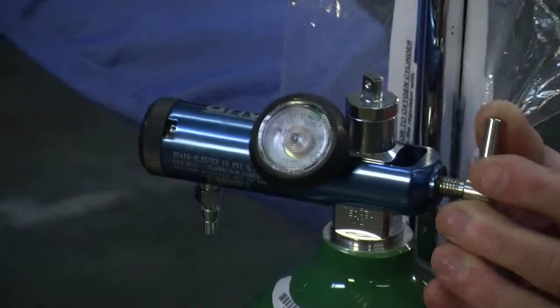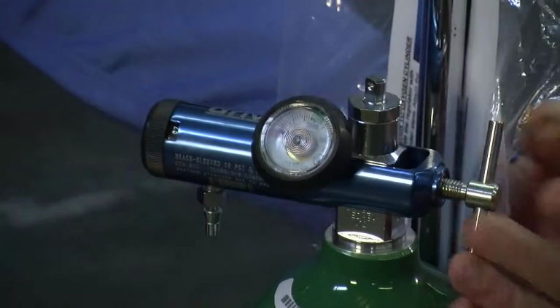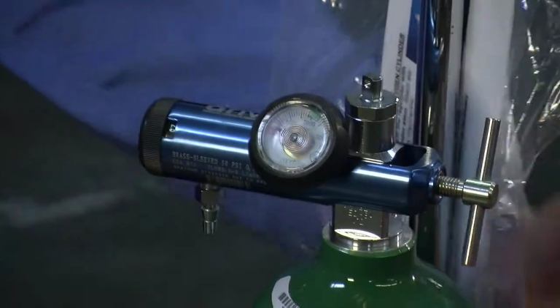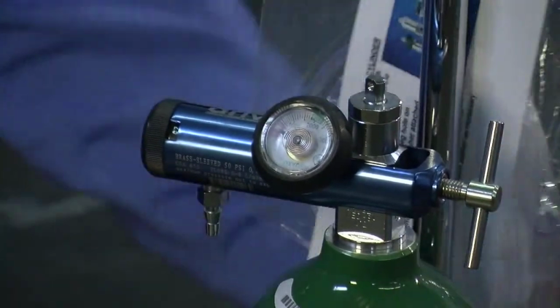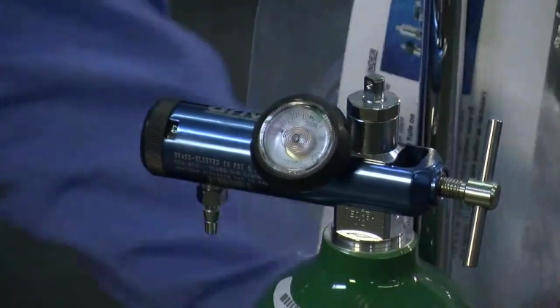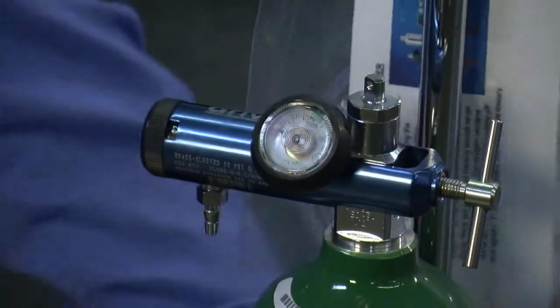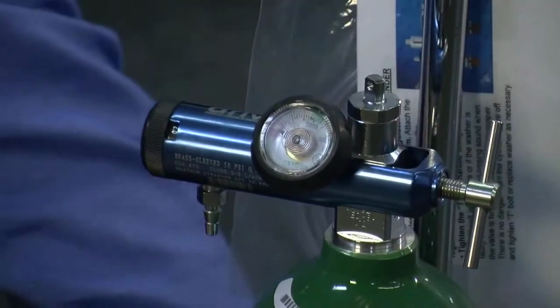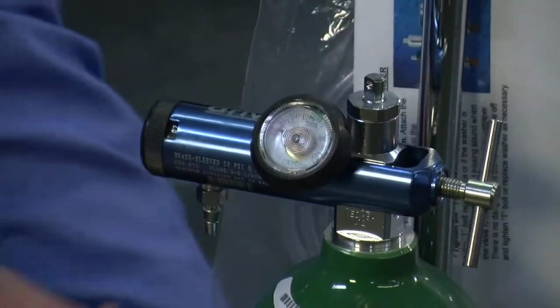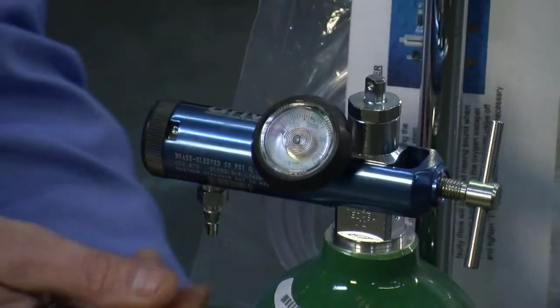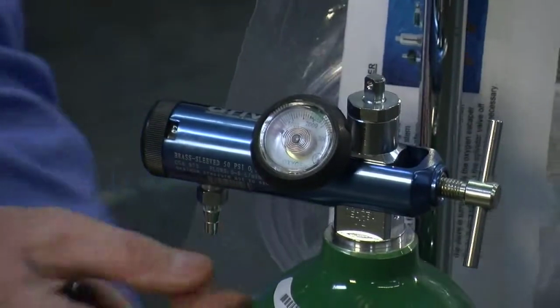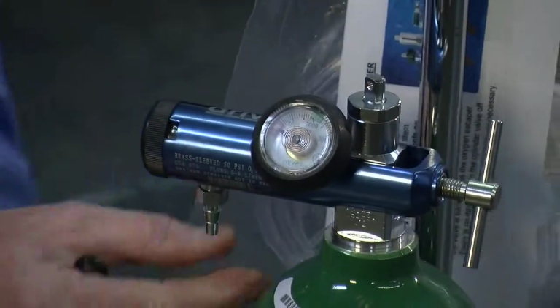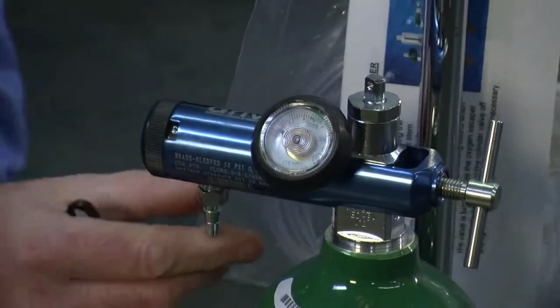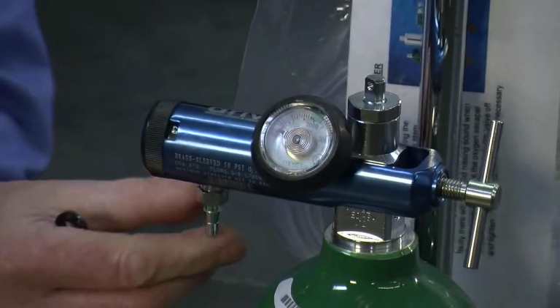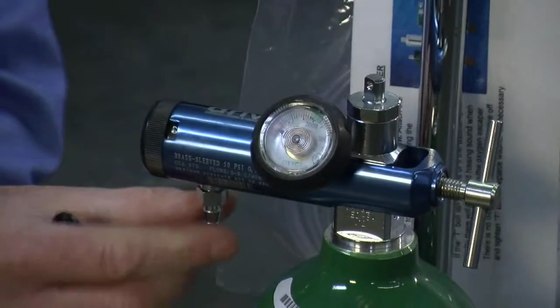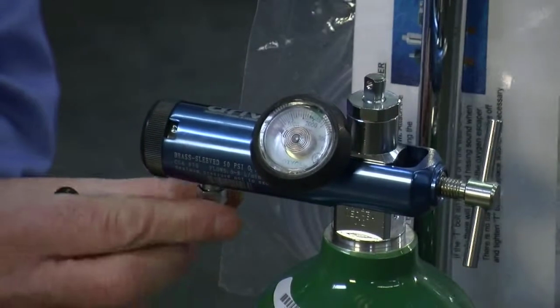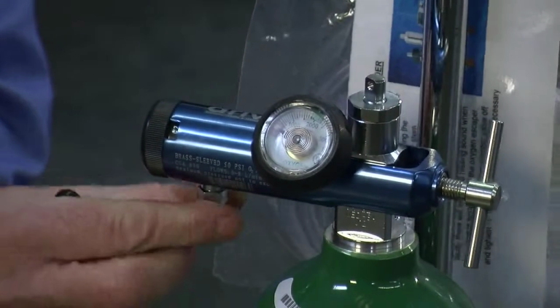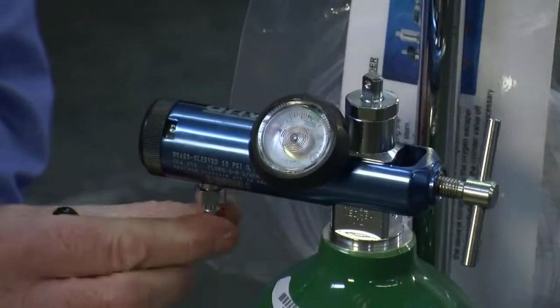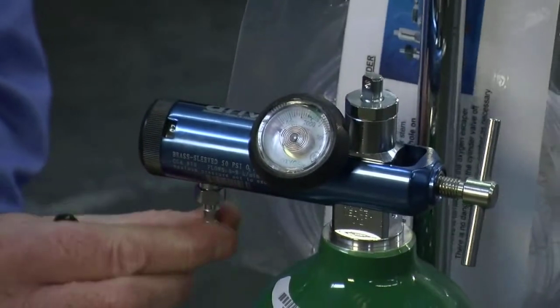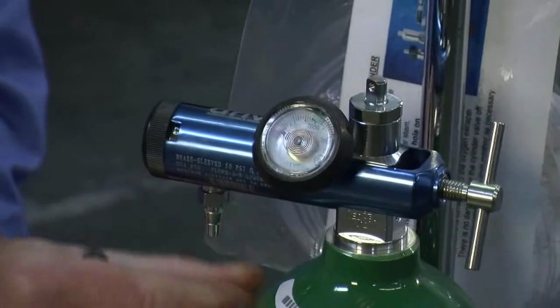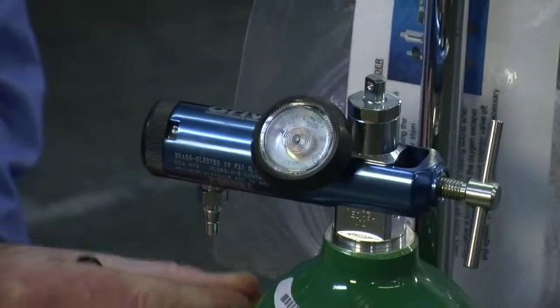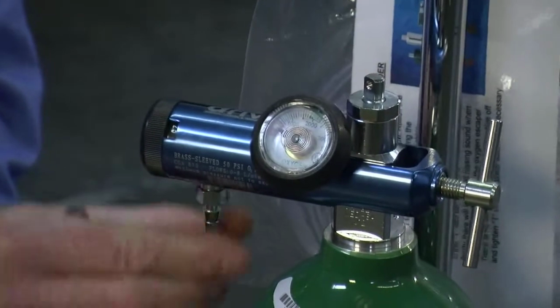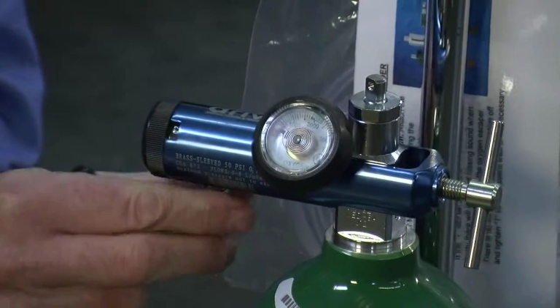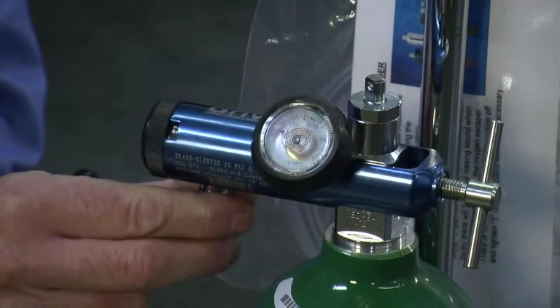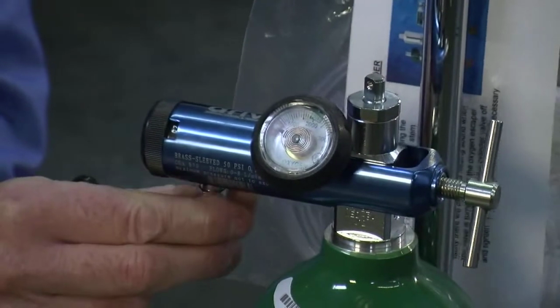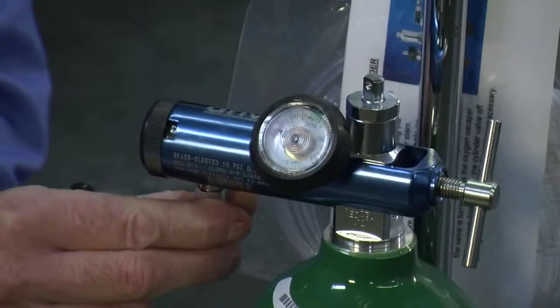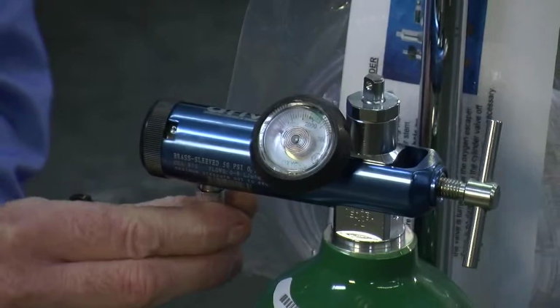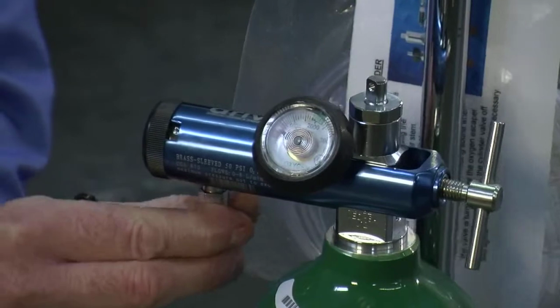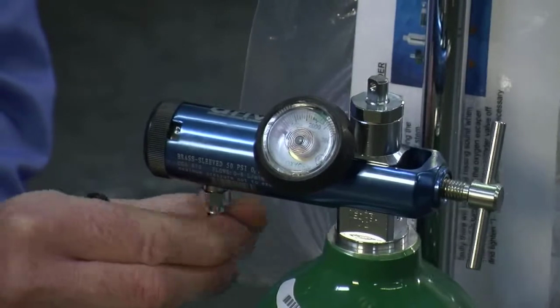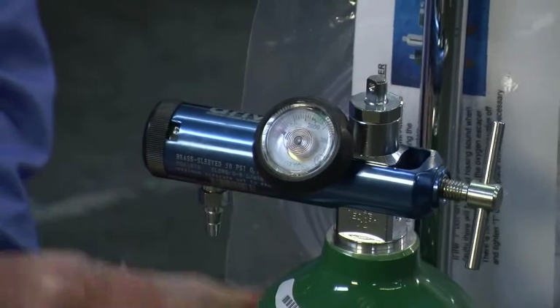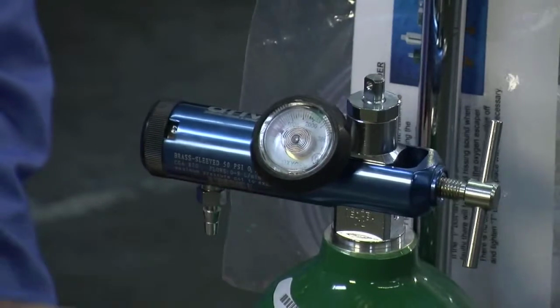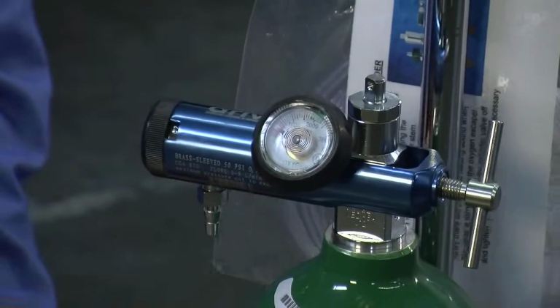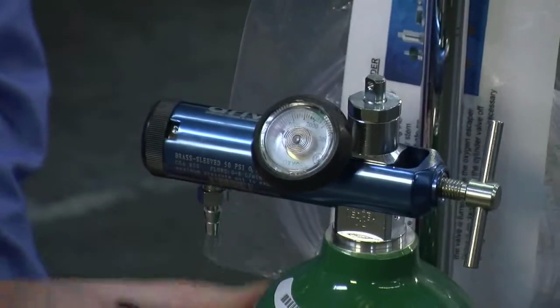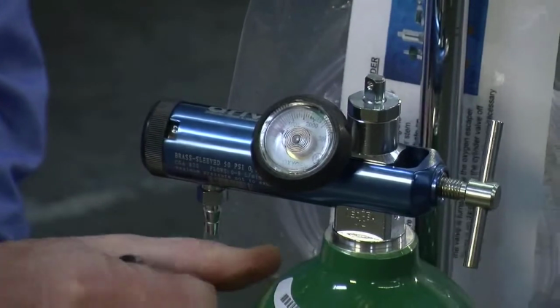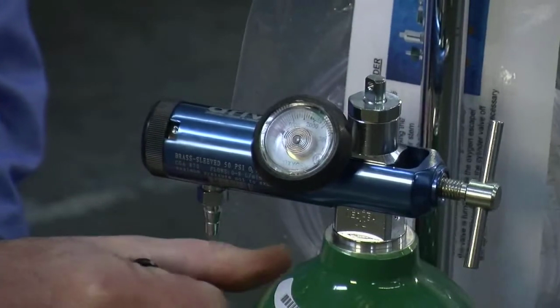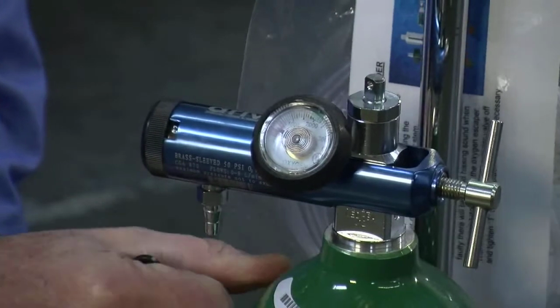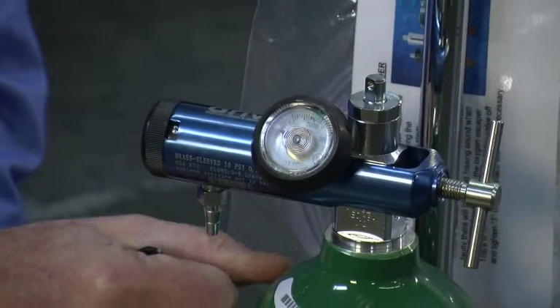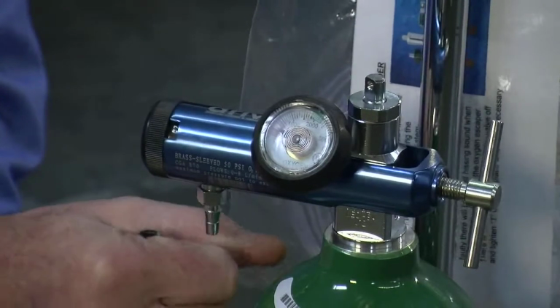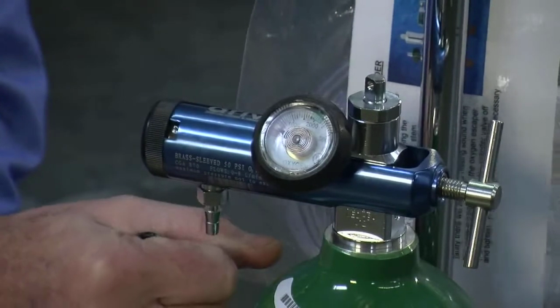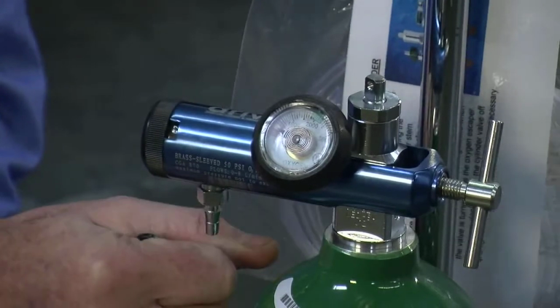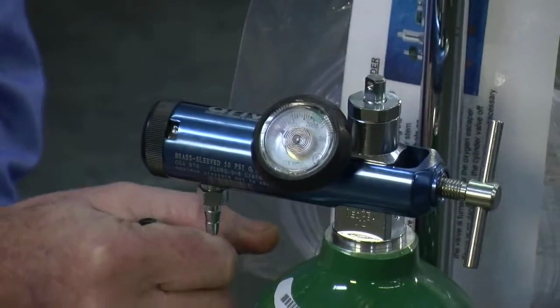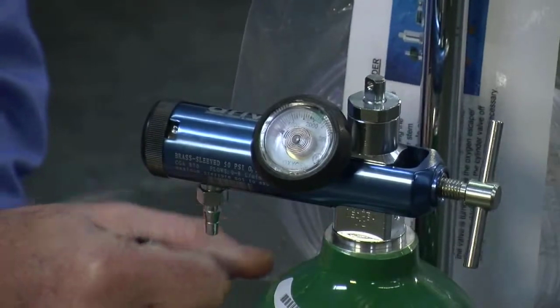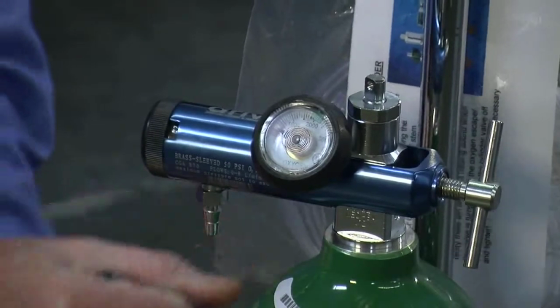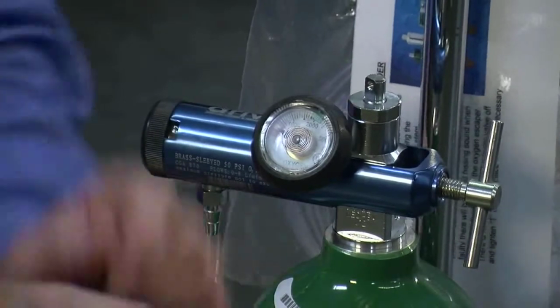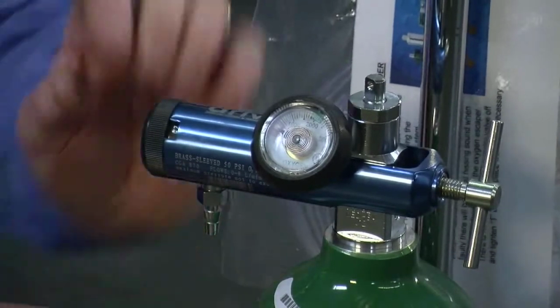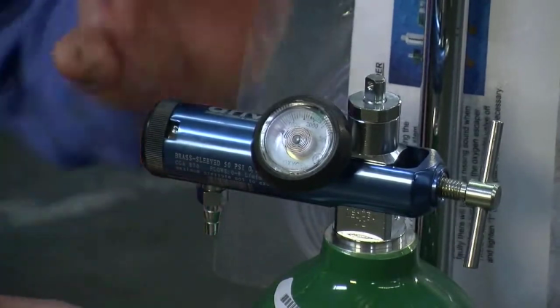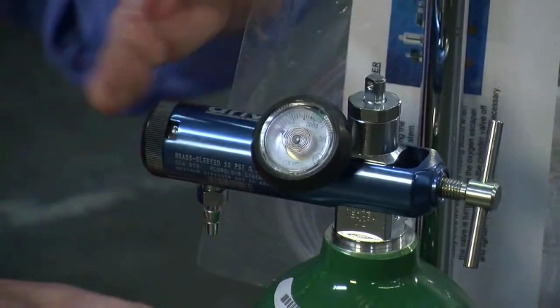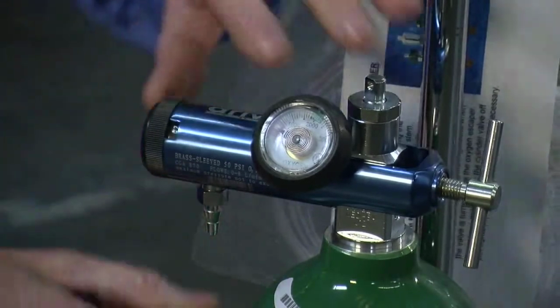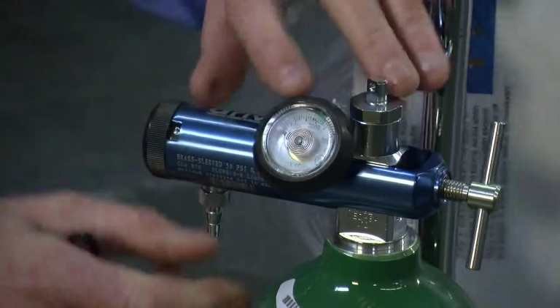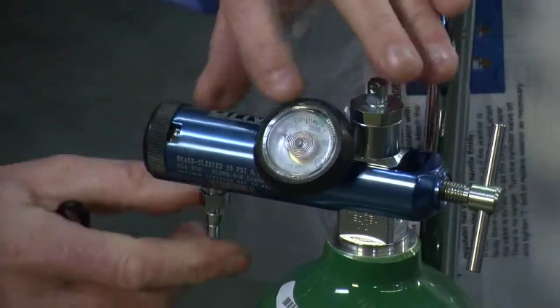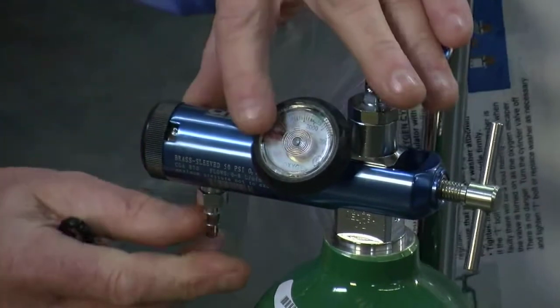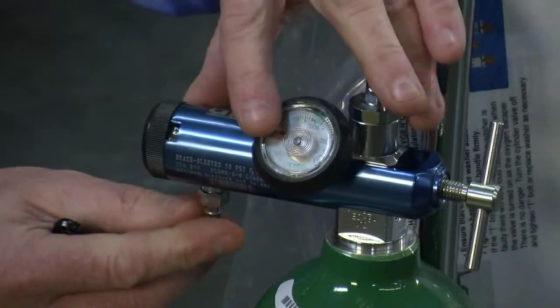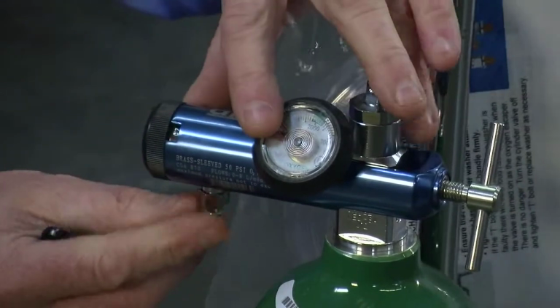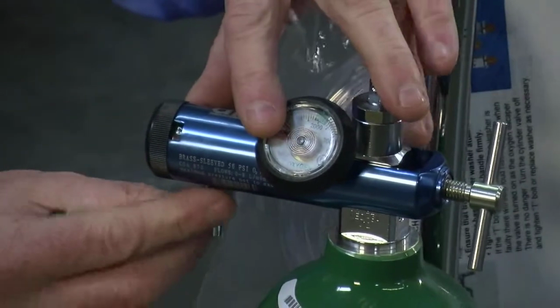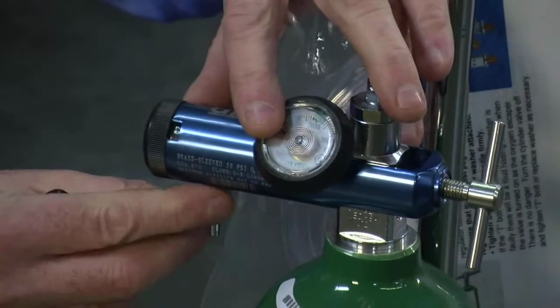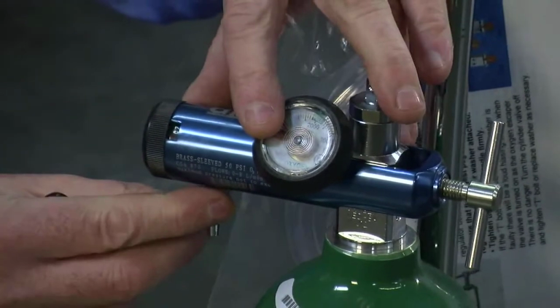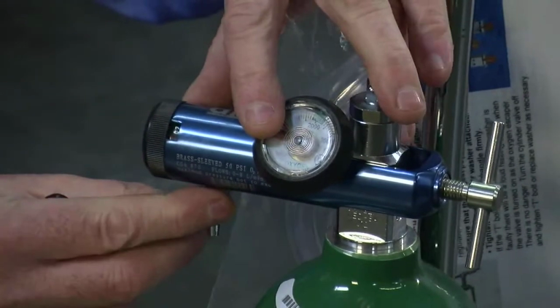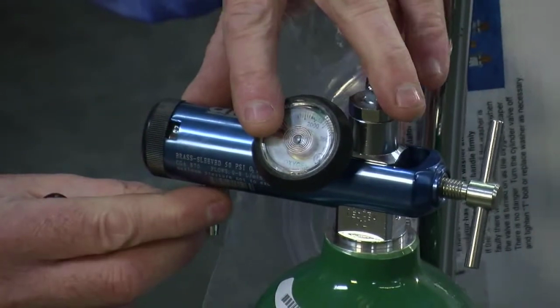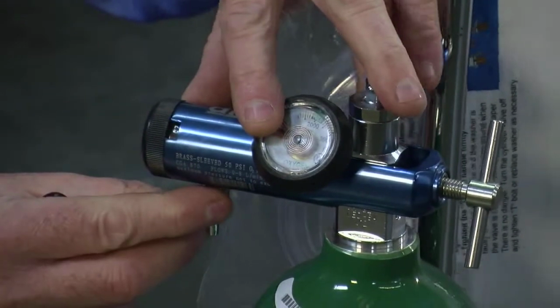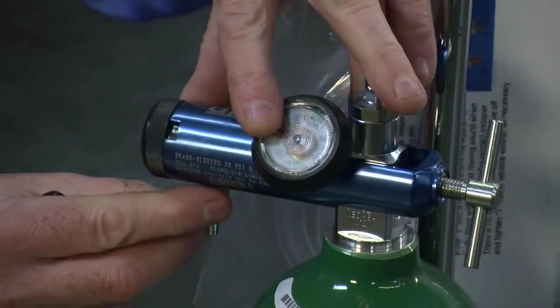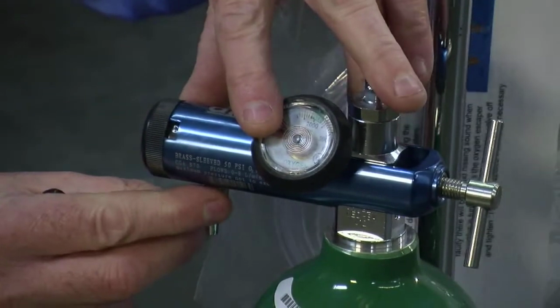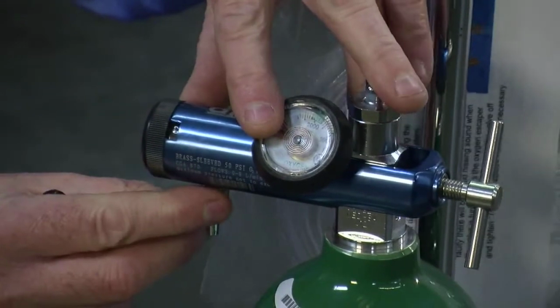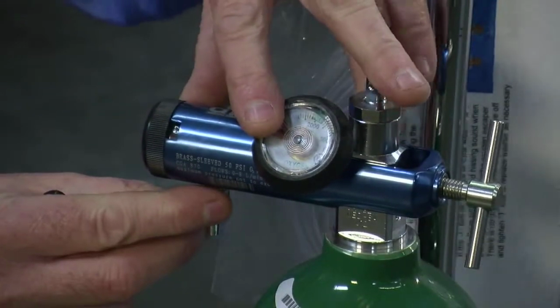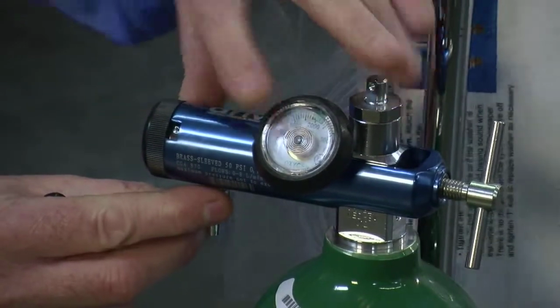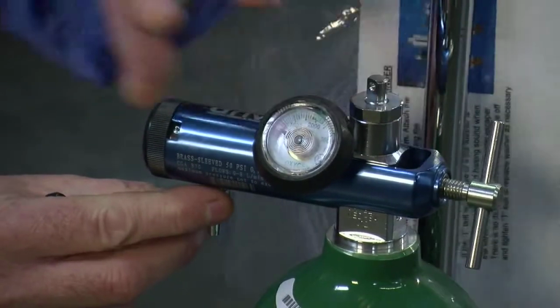From there, this is the outlet barb that the oxygen tubing is attached to.